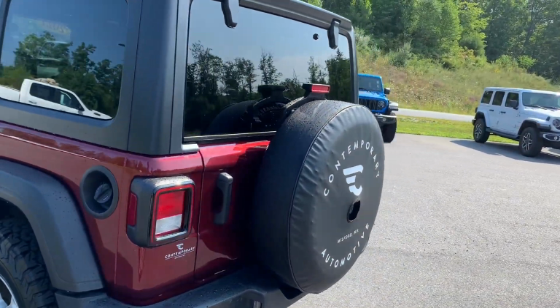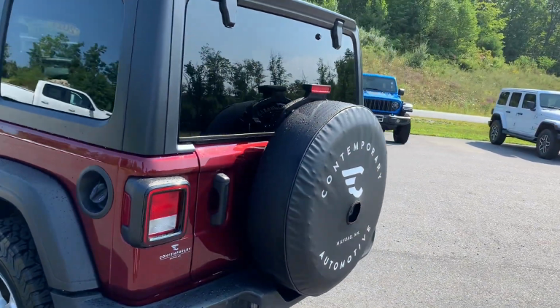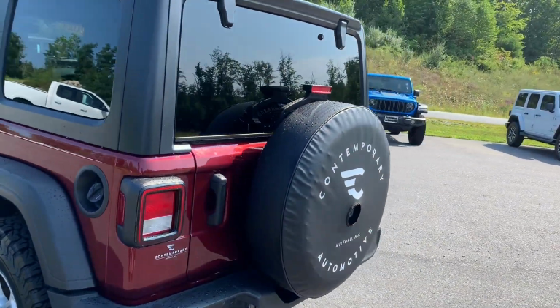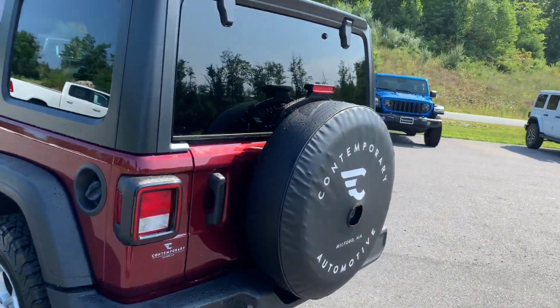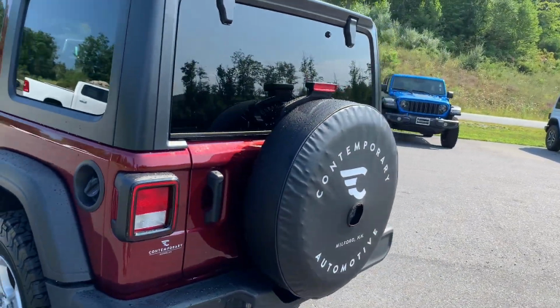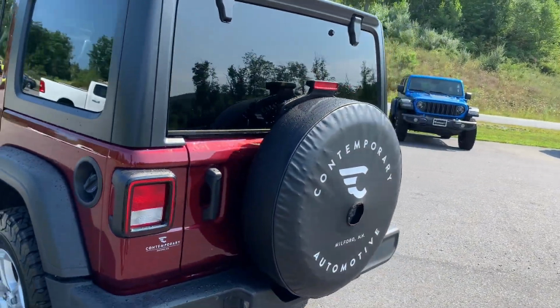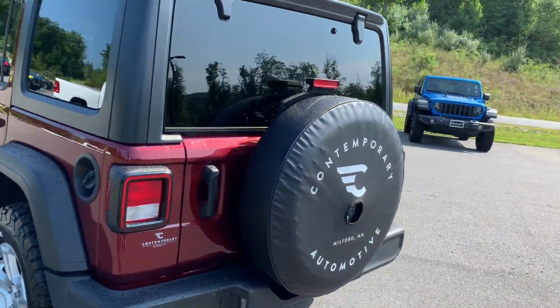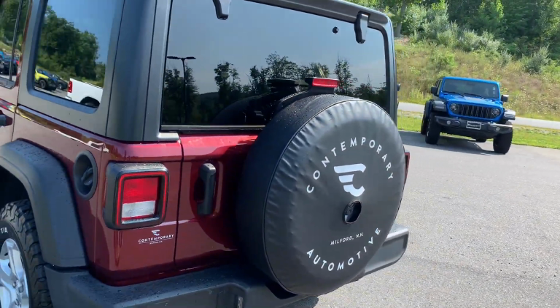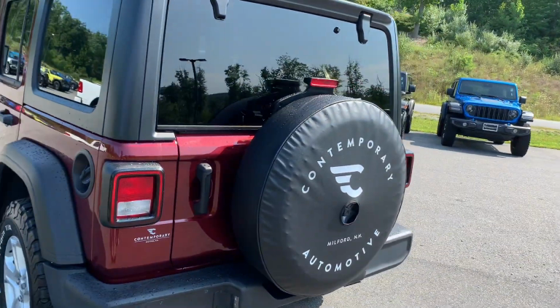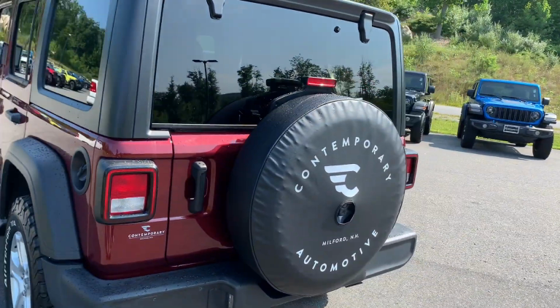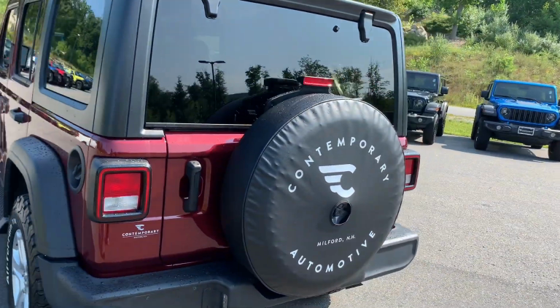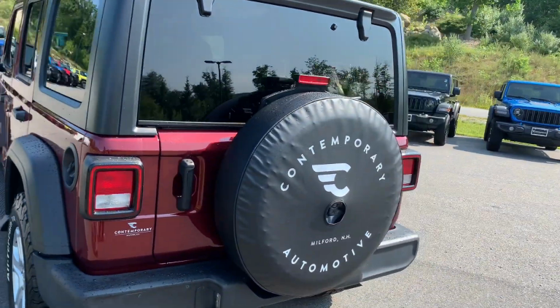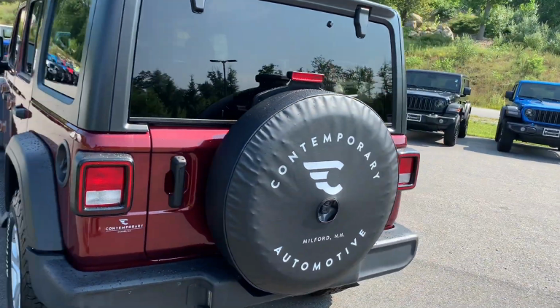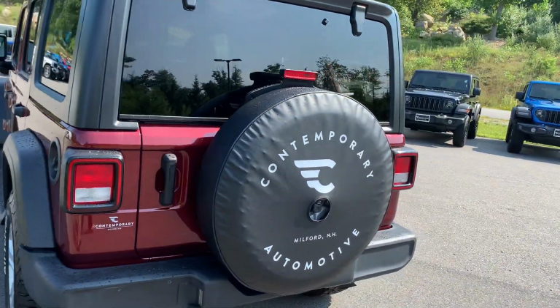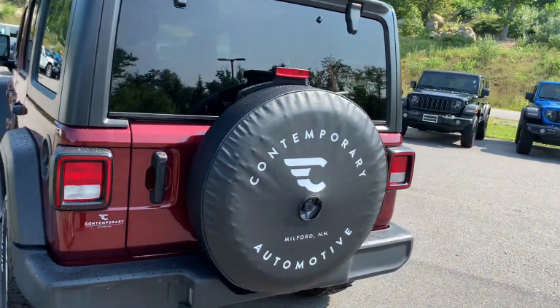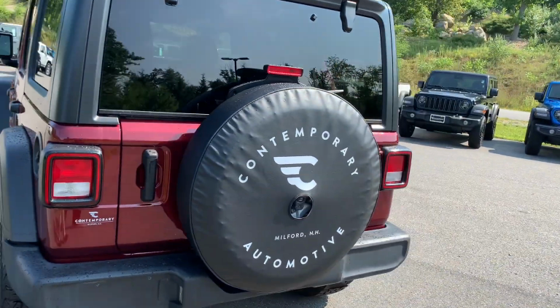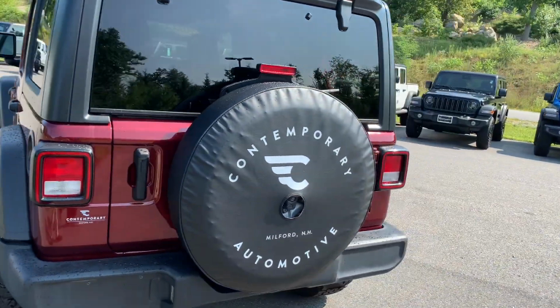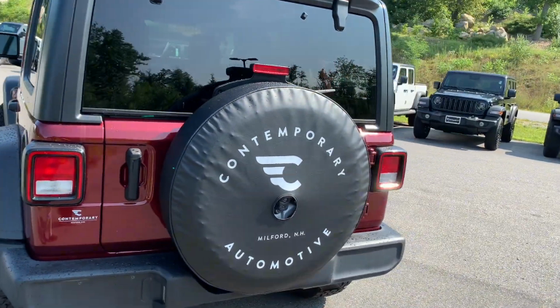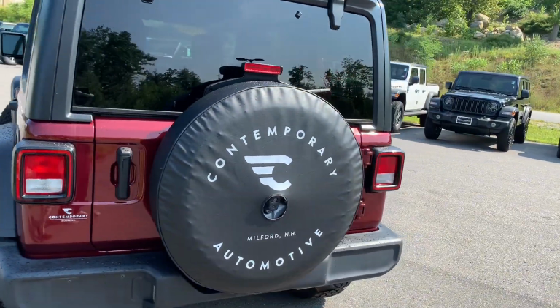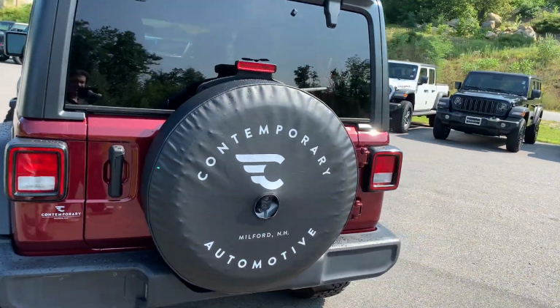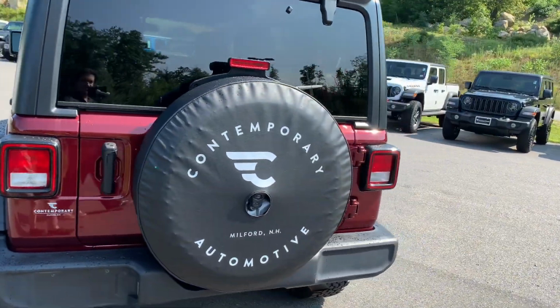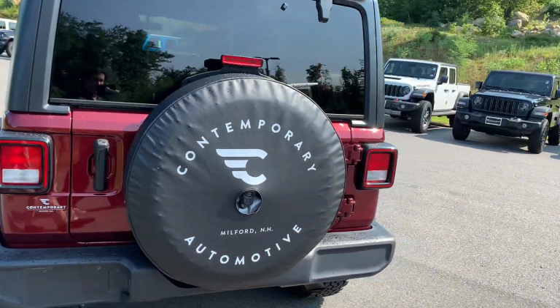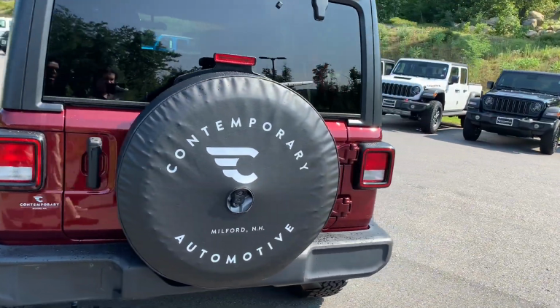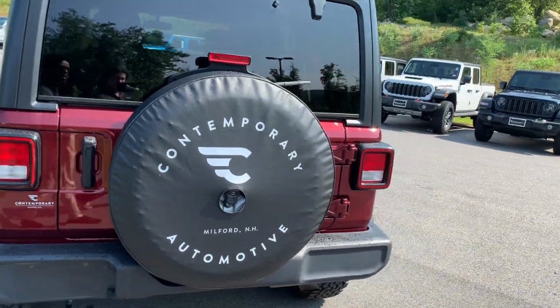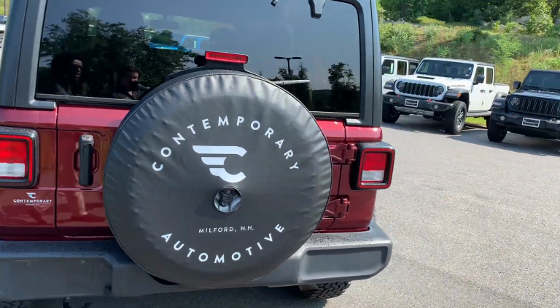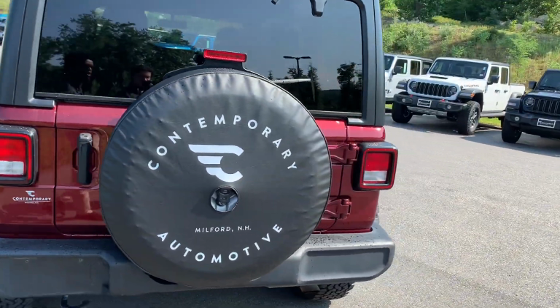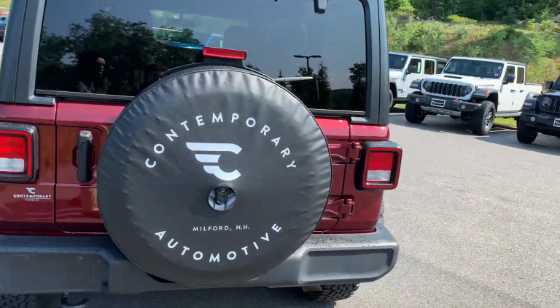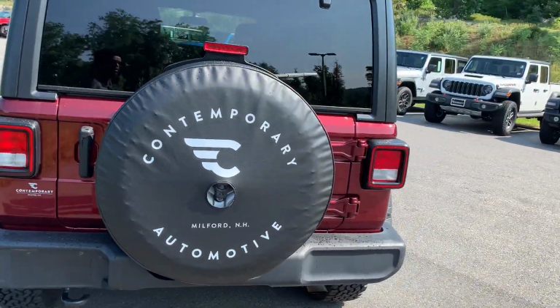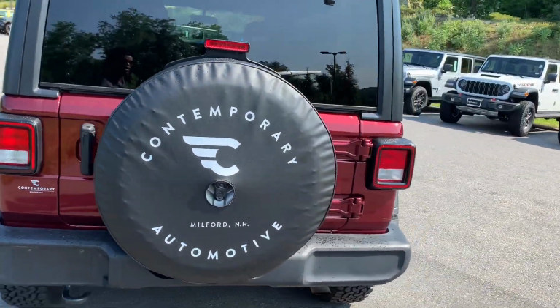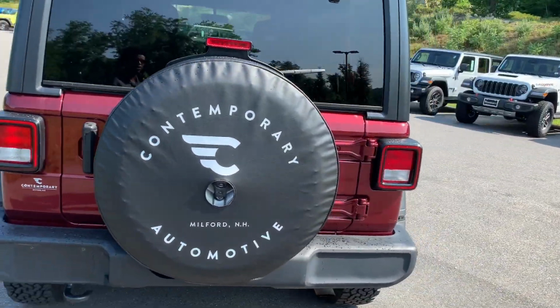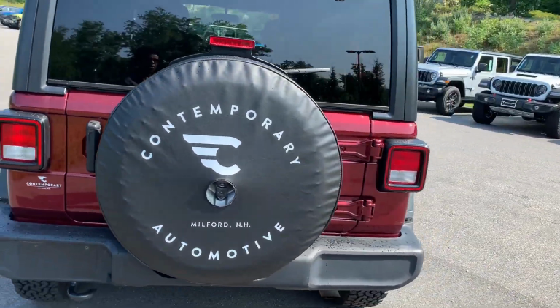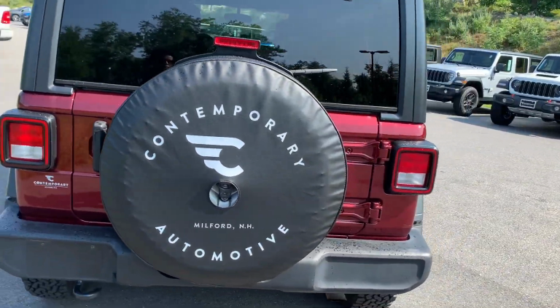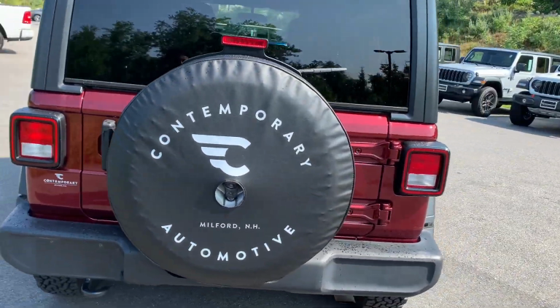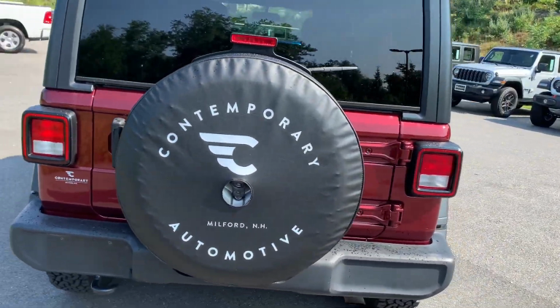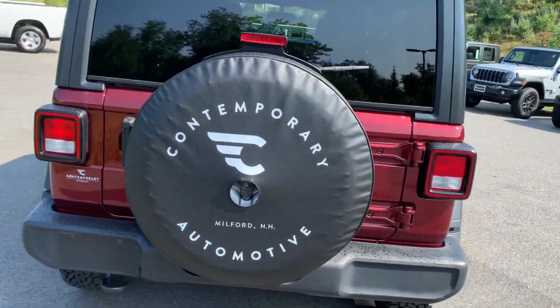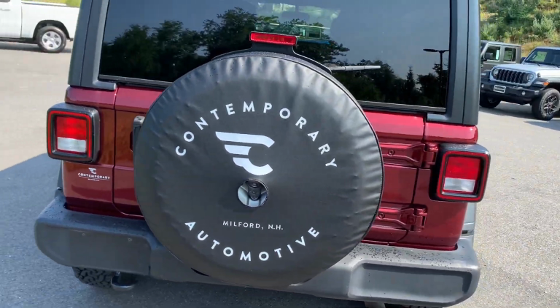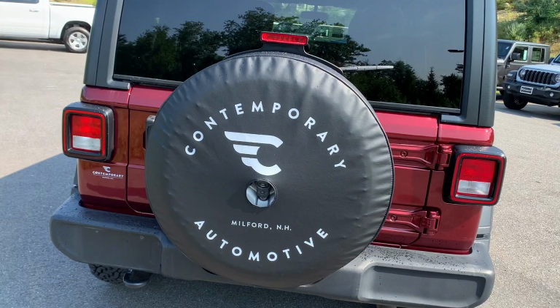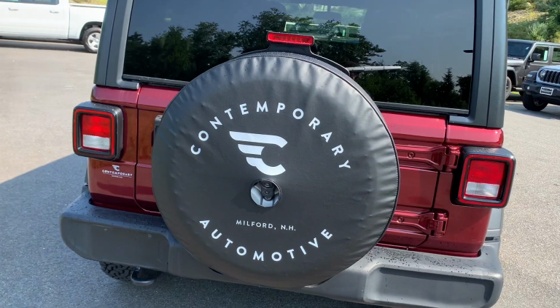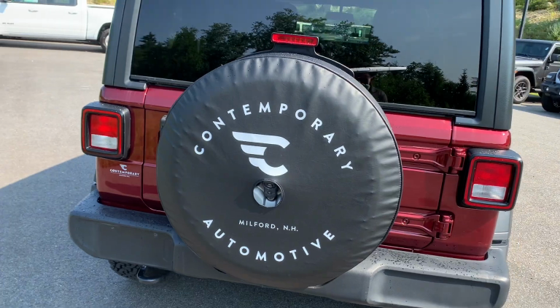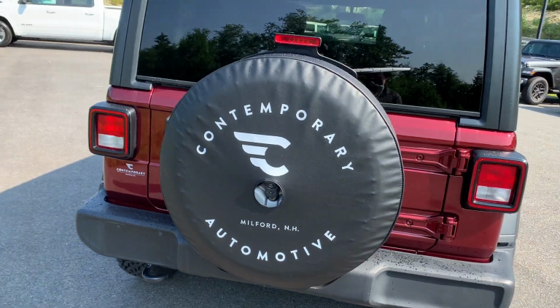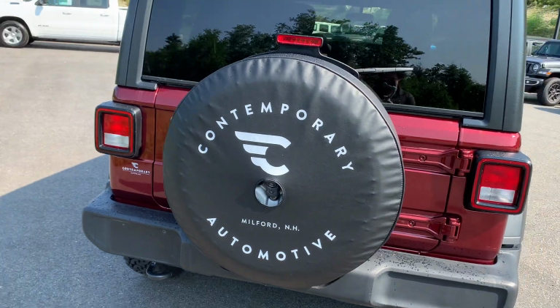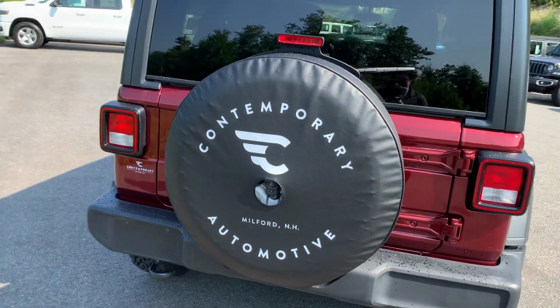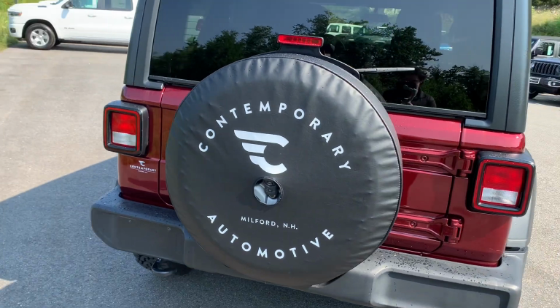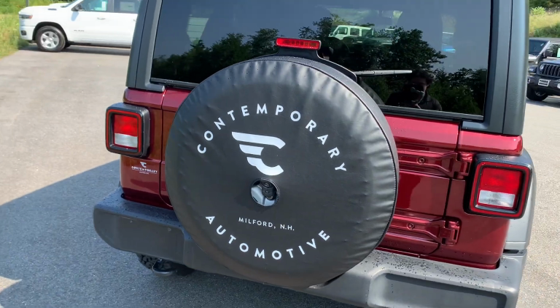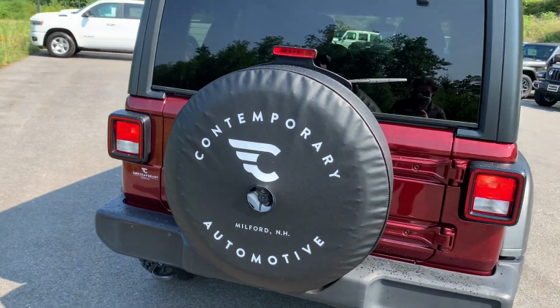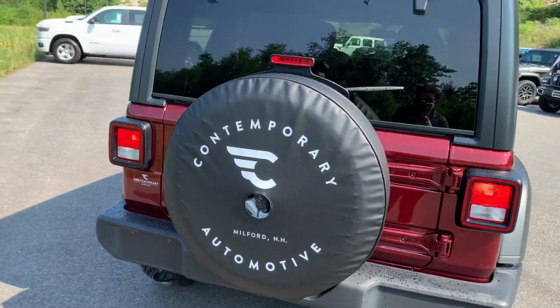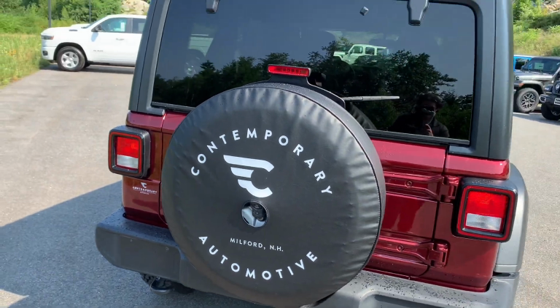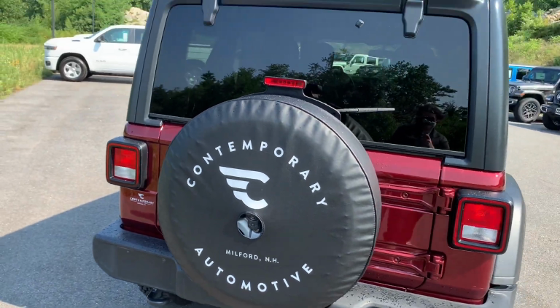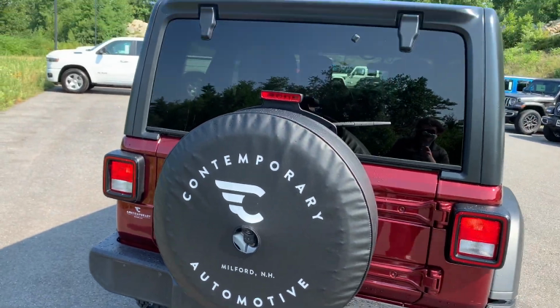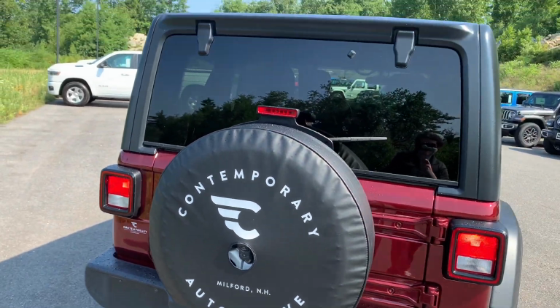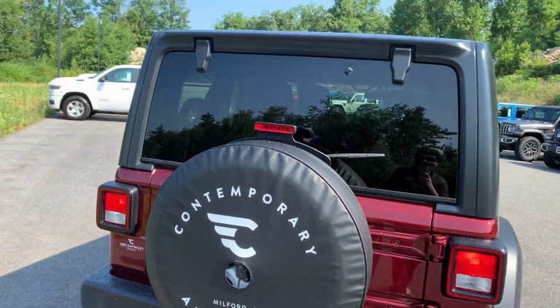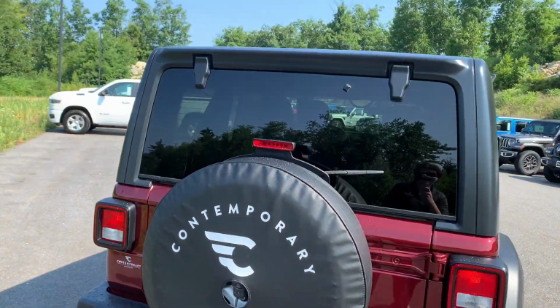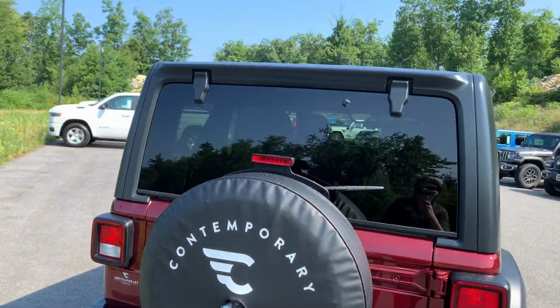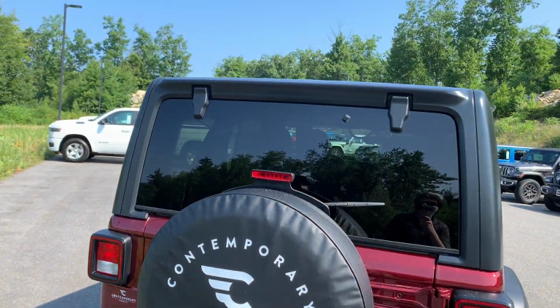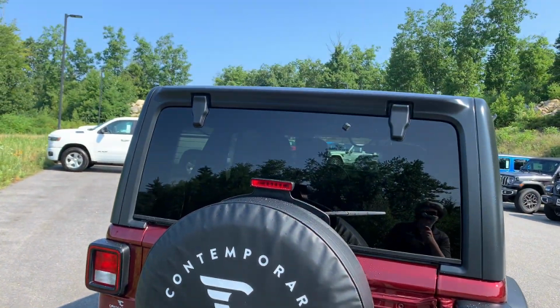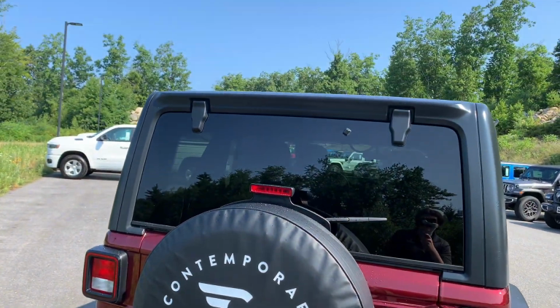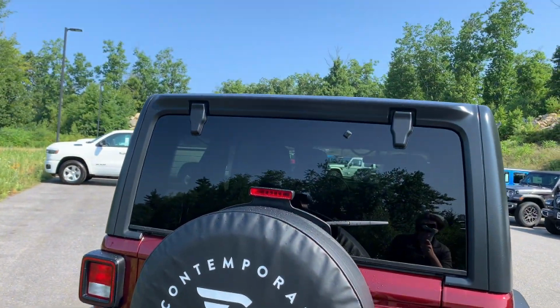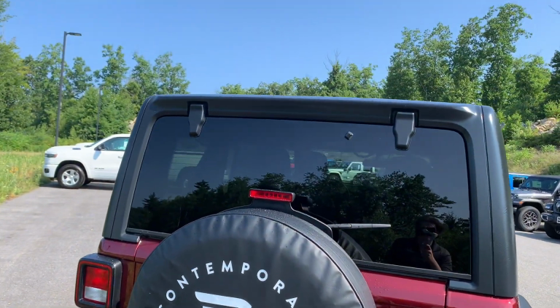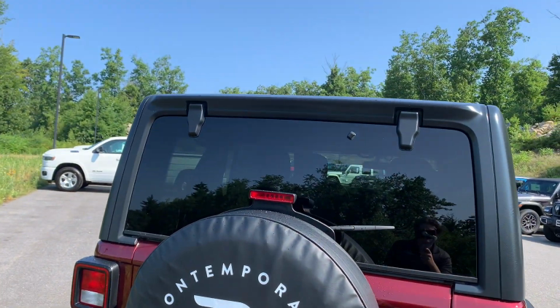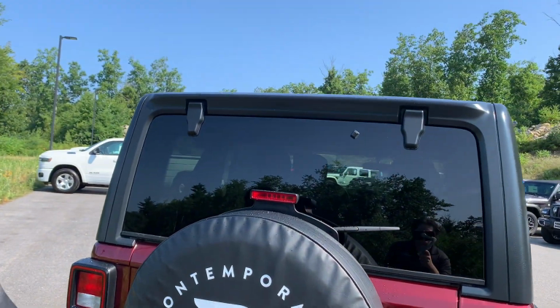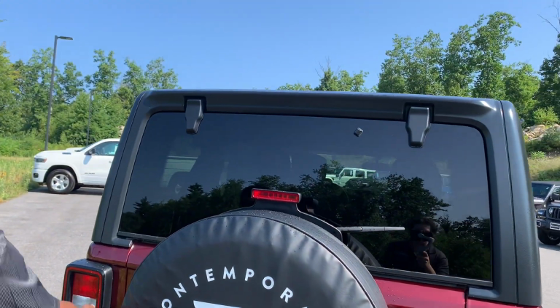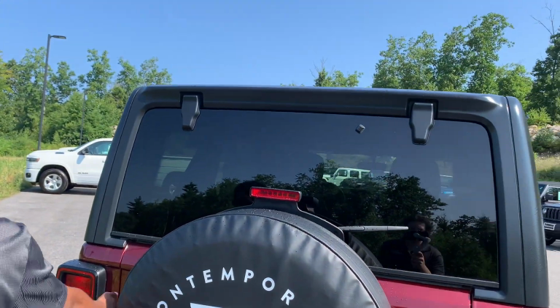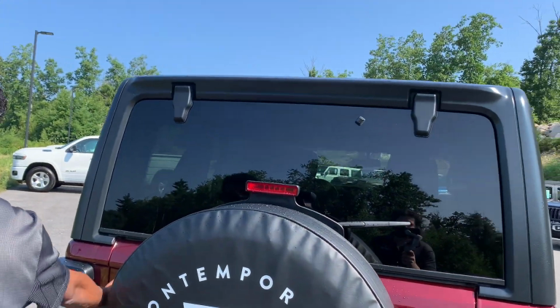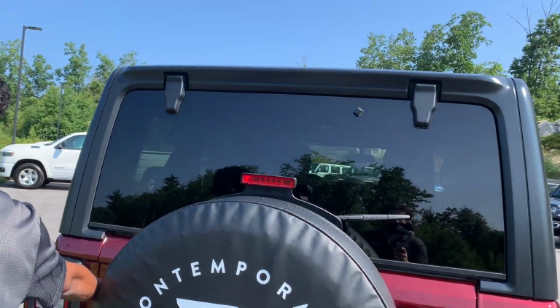This is going to have a rear view camera and it's going to be in a three-piece hardtop. Let me show you inside the rear real quick.